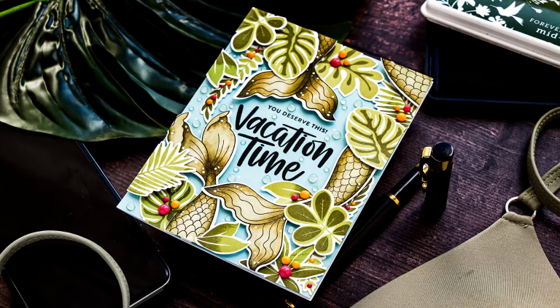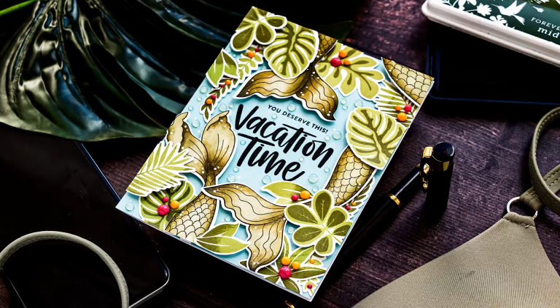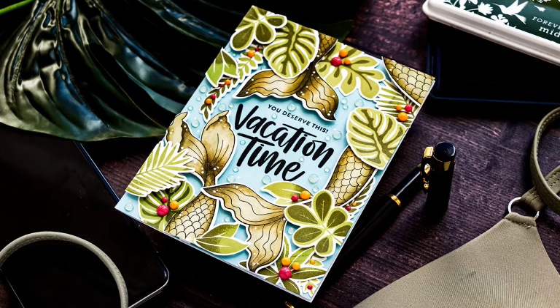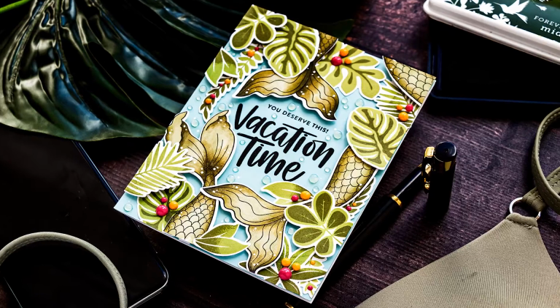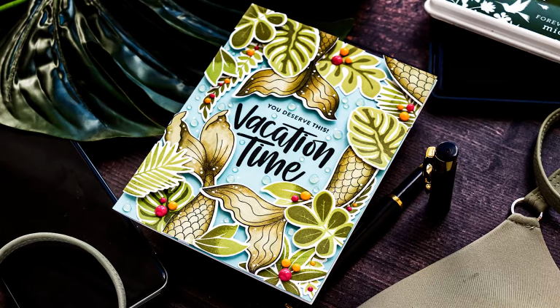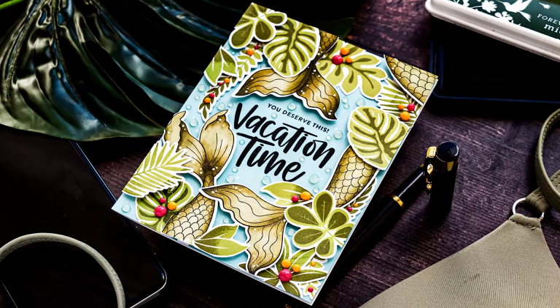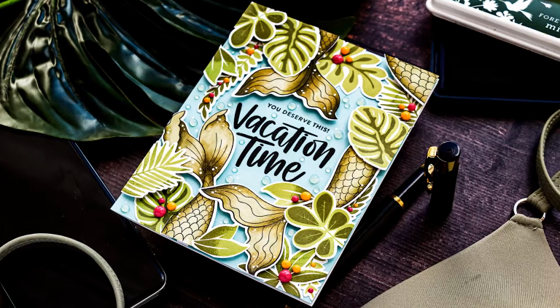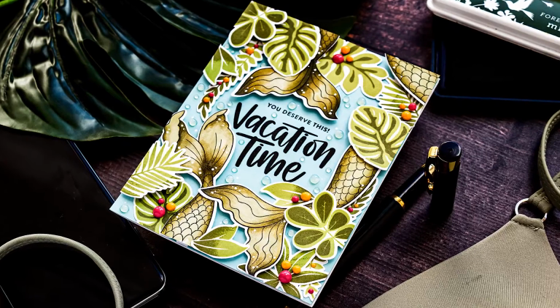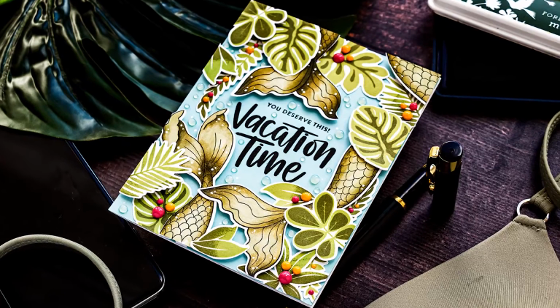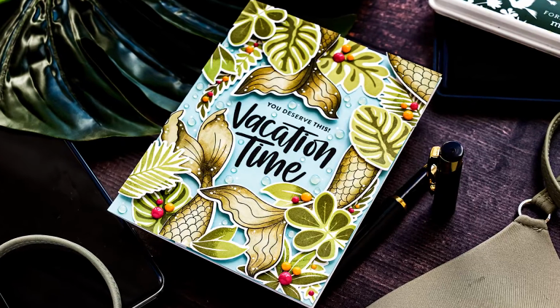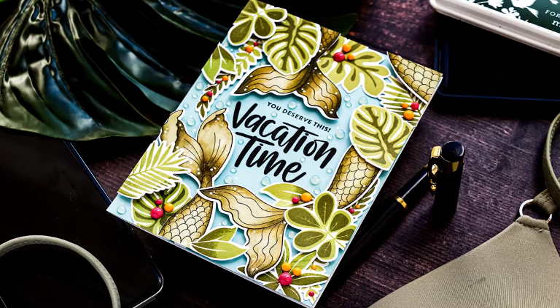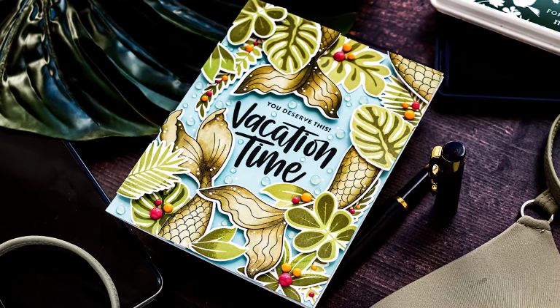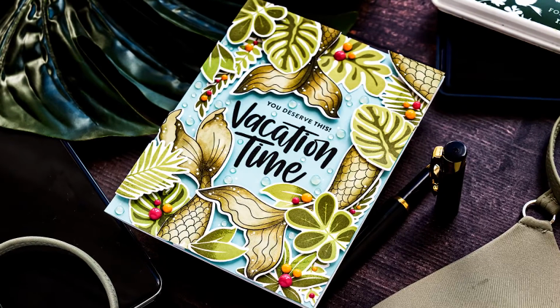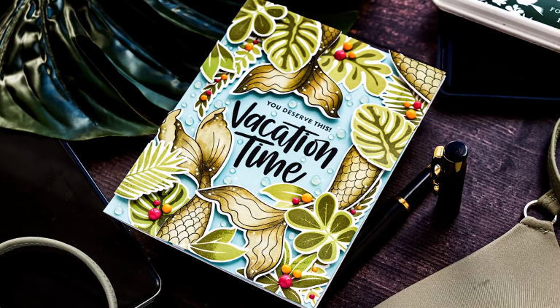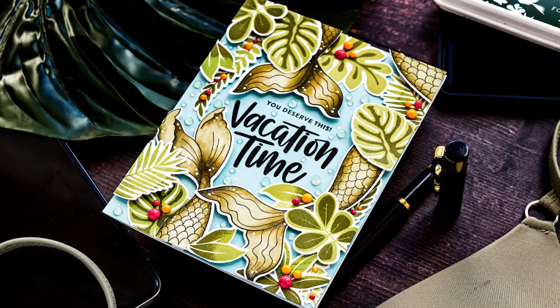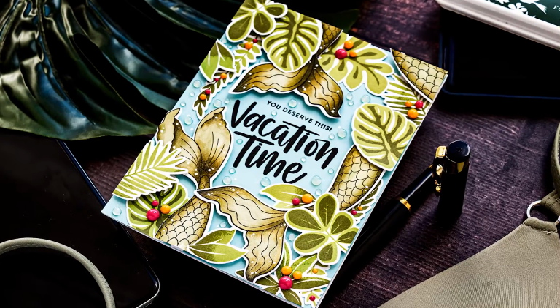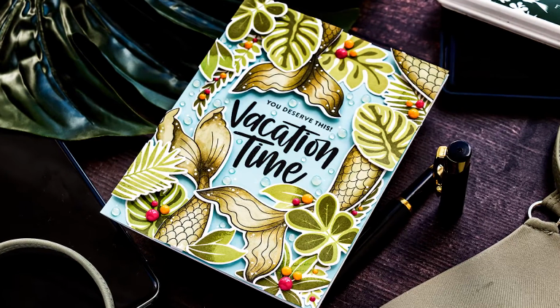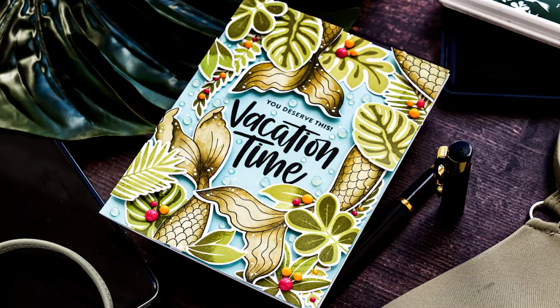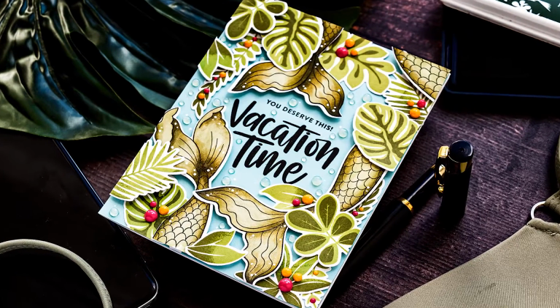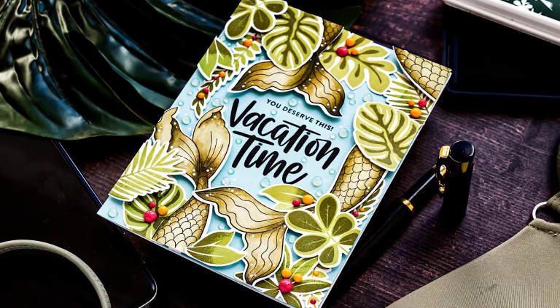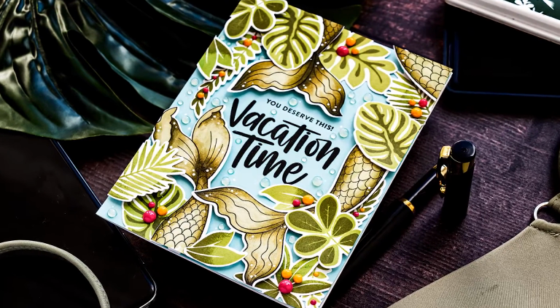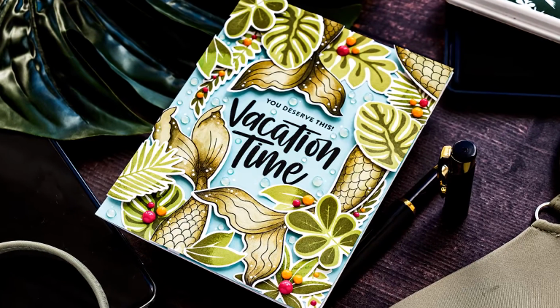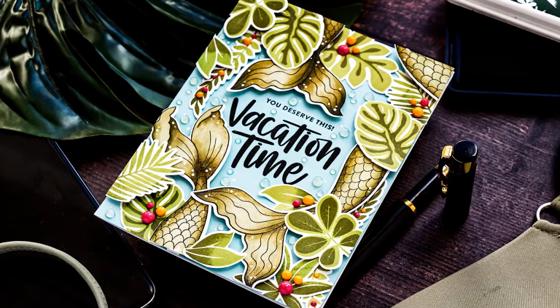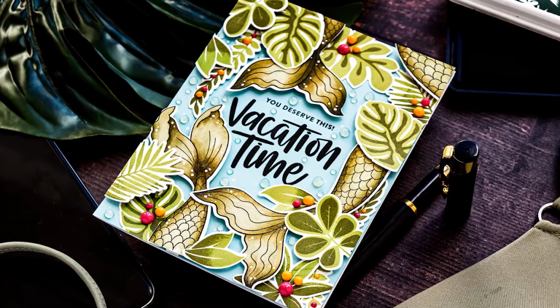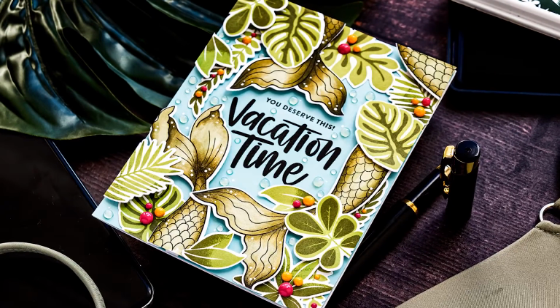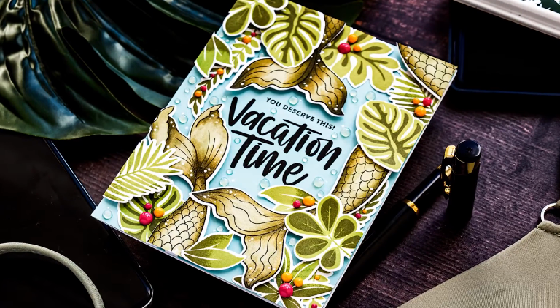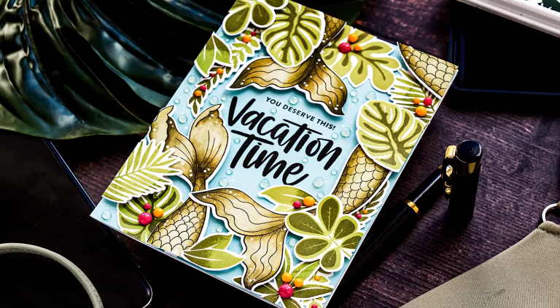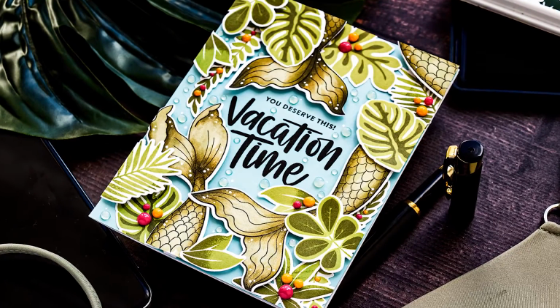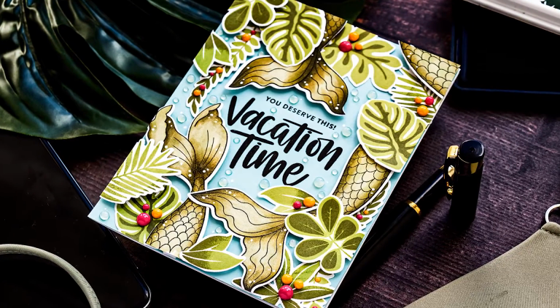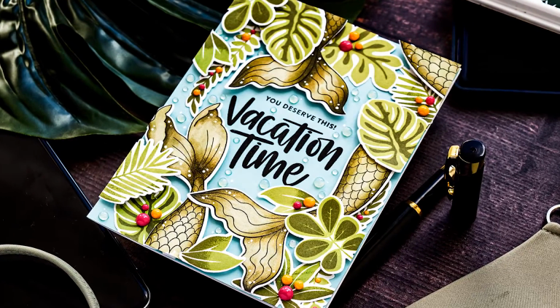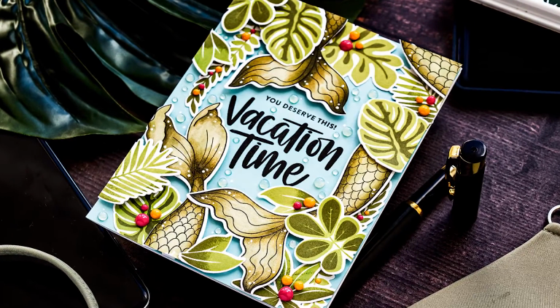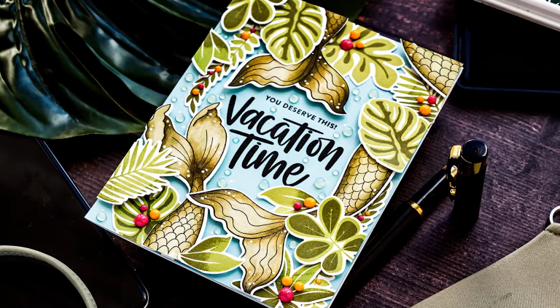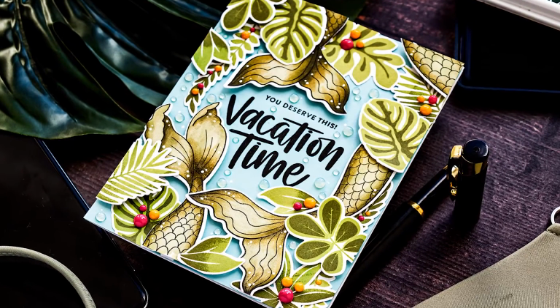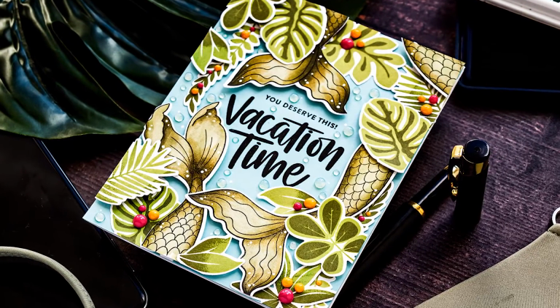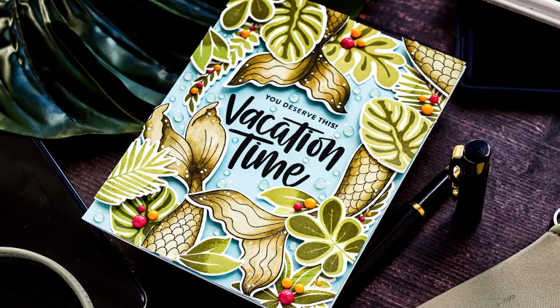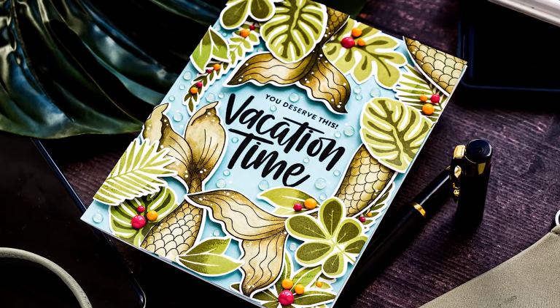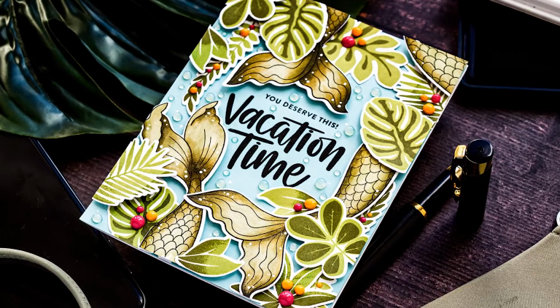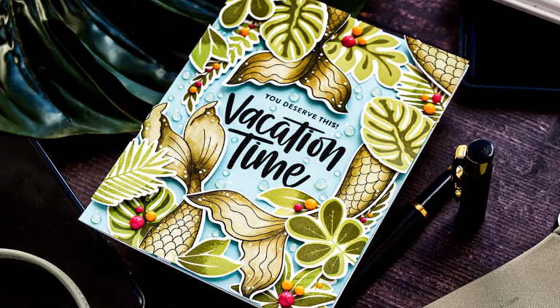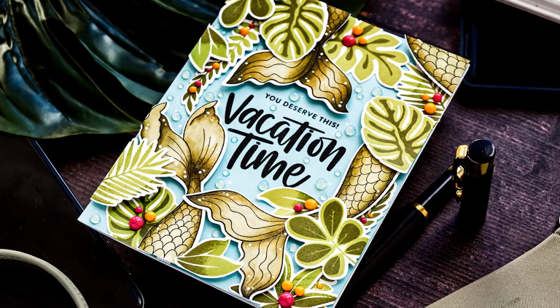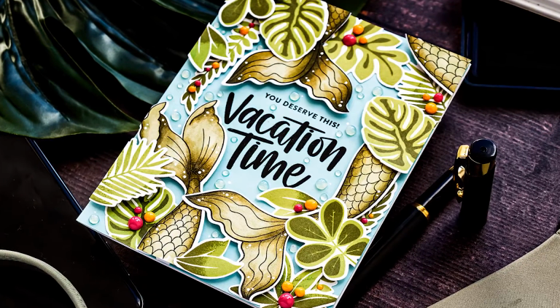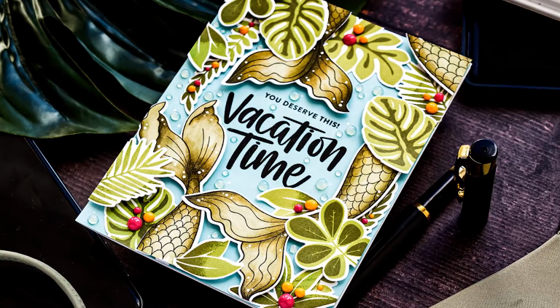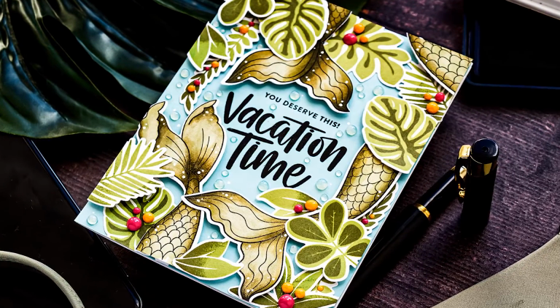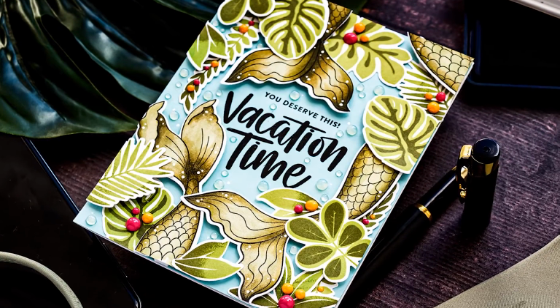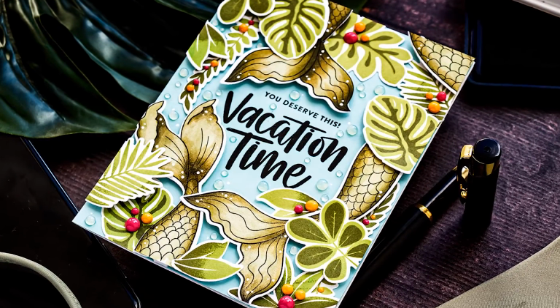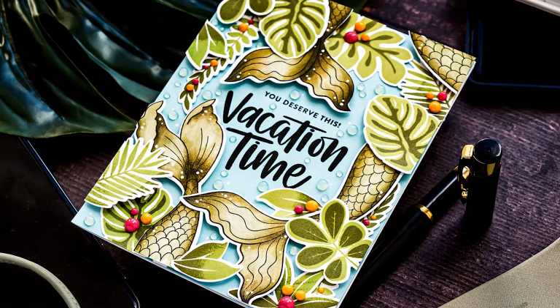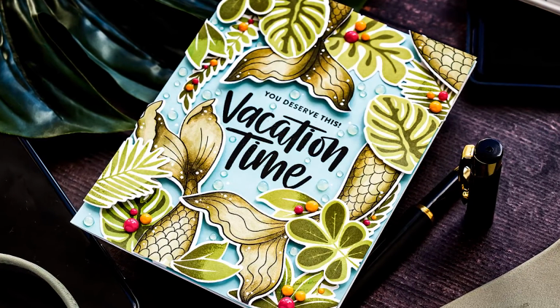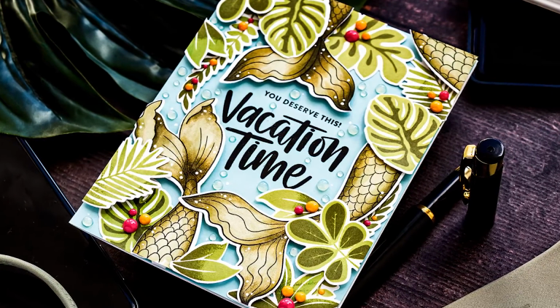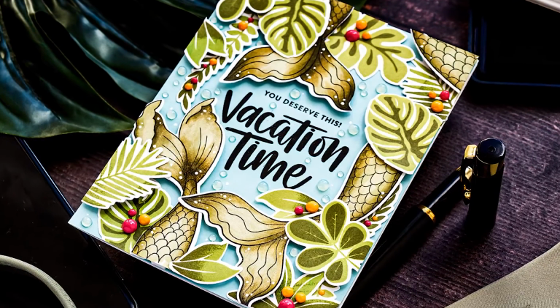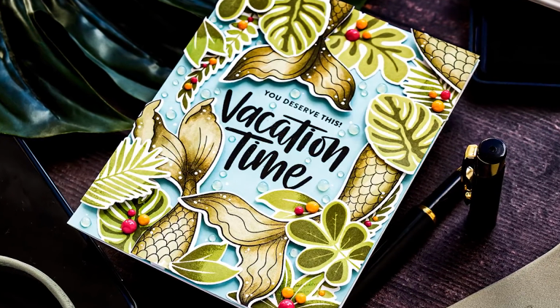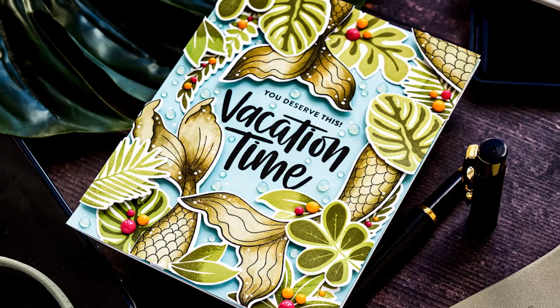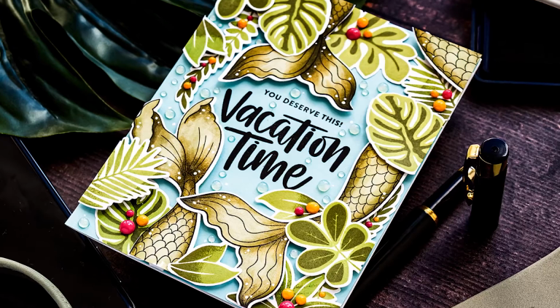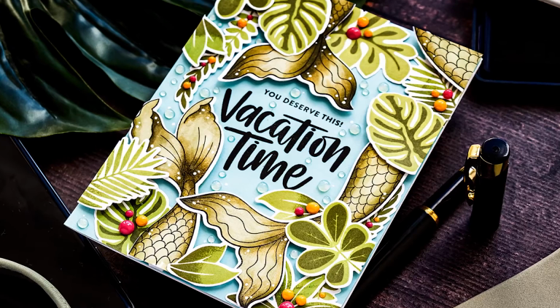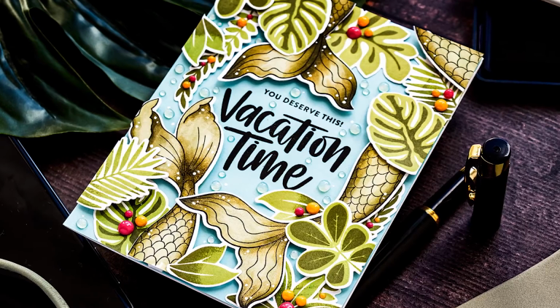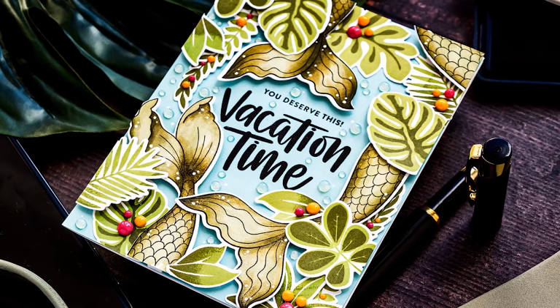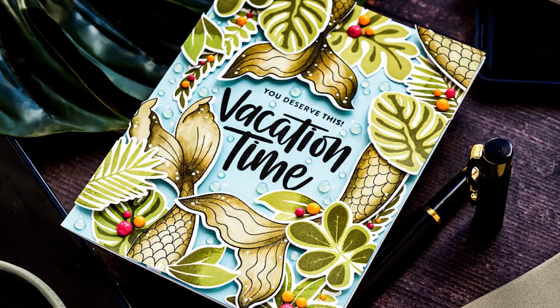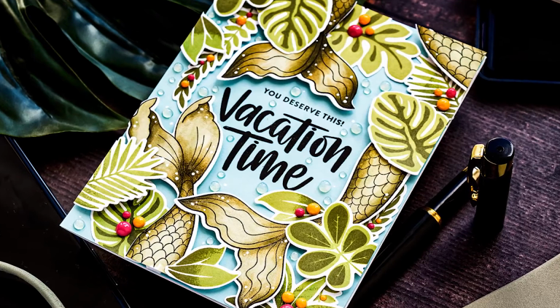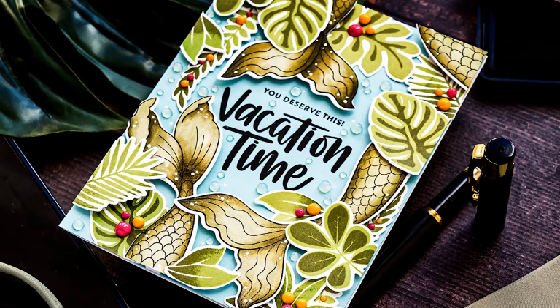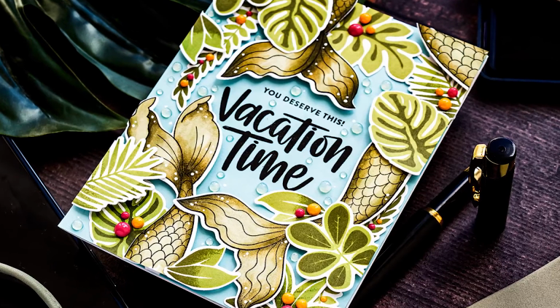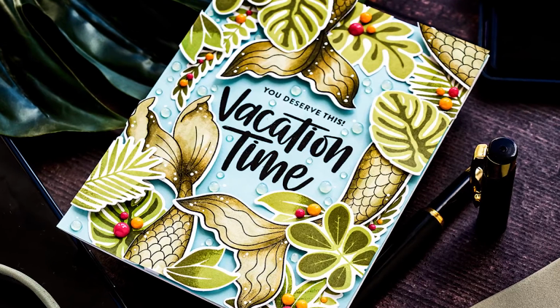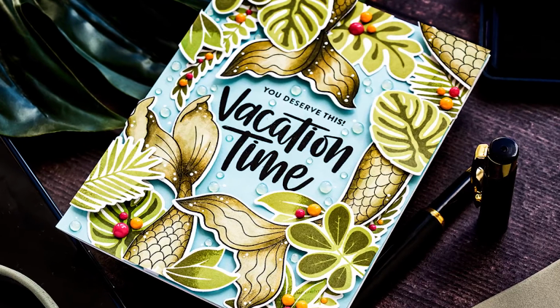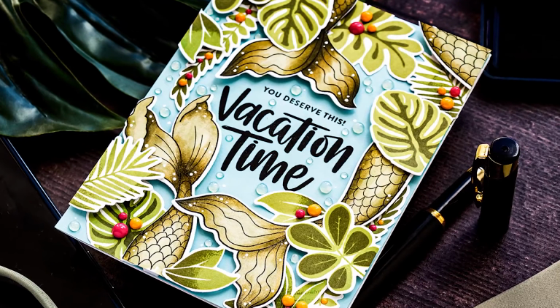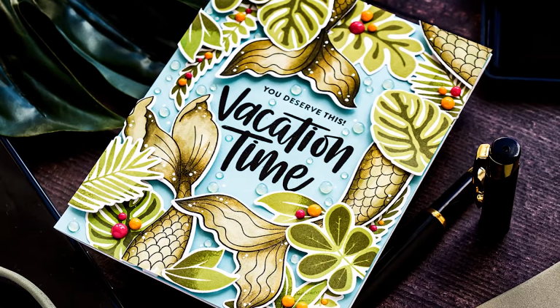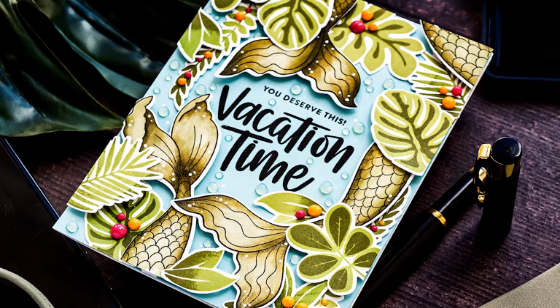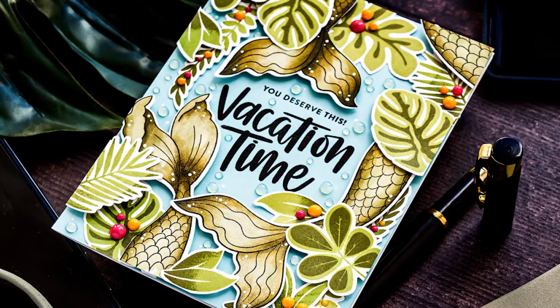Hello fellow crafters, this is Yana Smakula for simonsestam.com. Welcome back for another Yippee for Yana video.